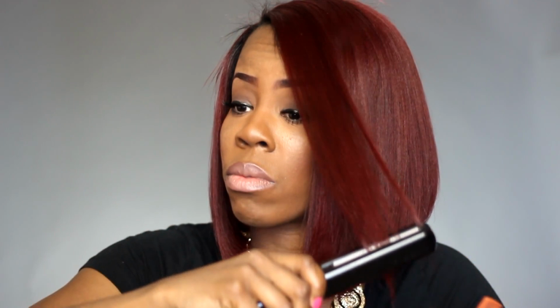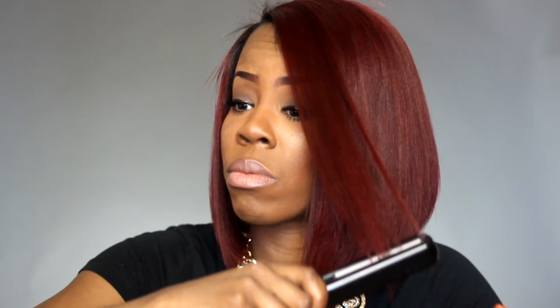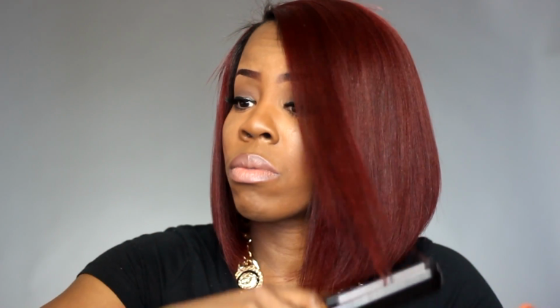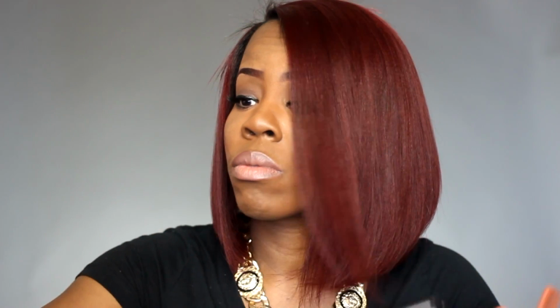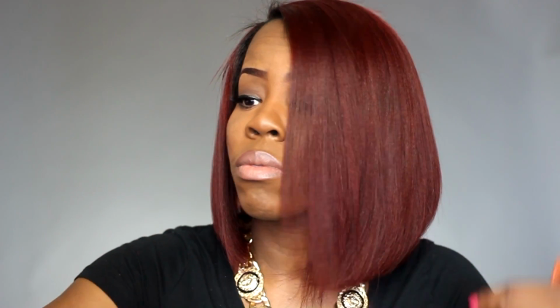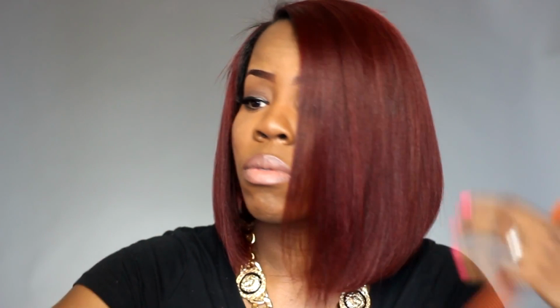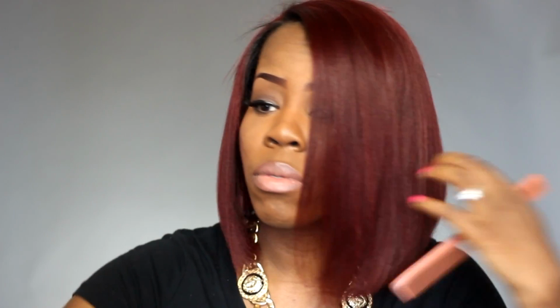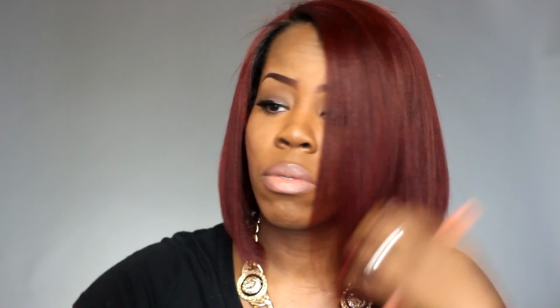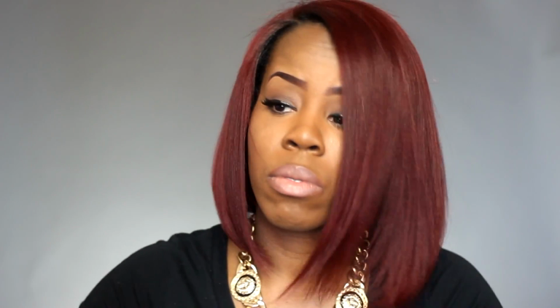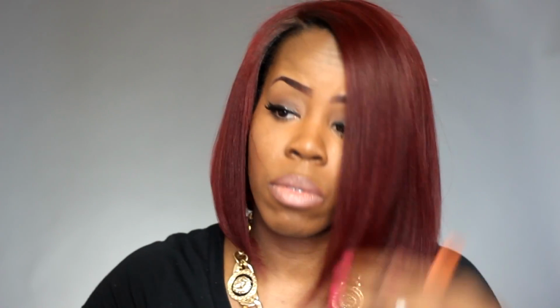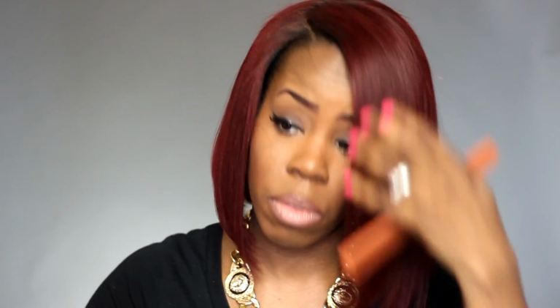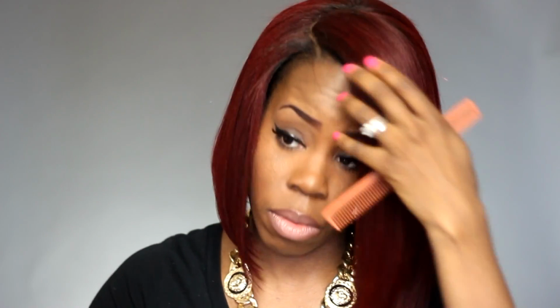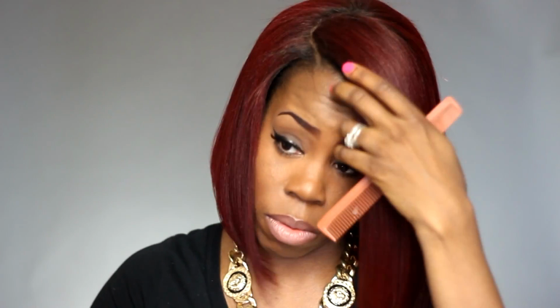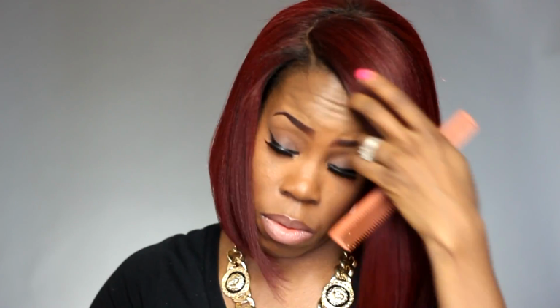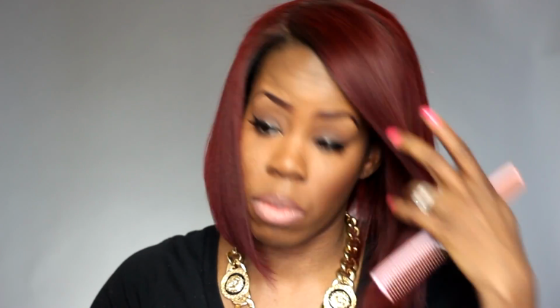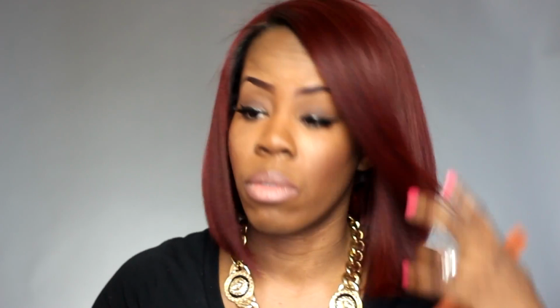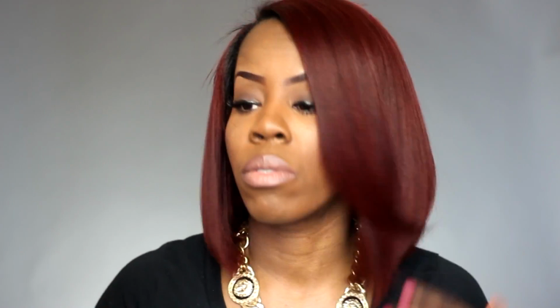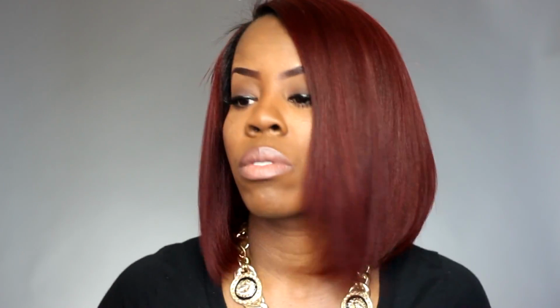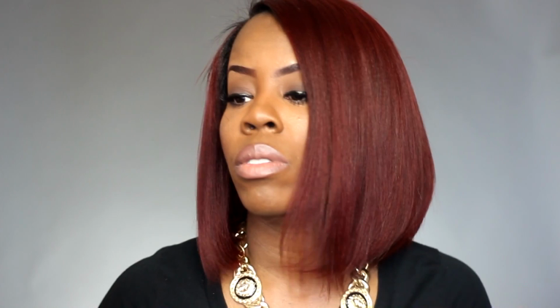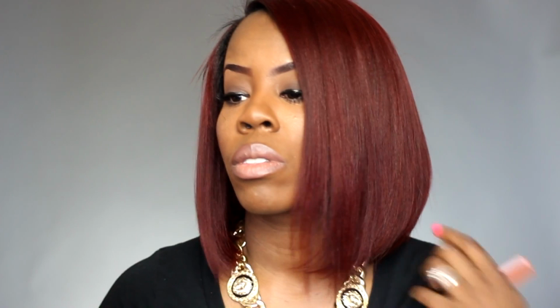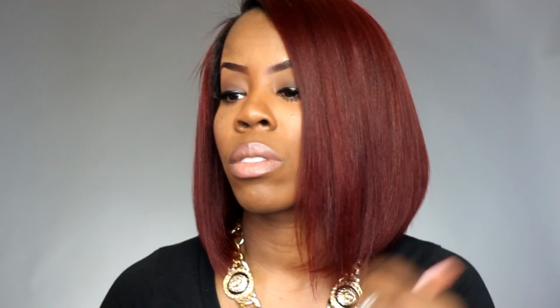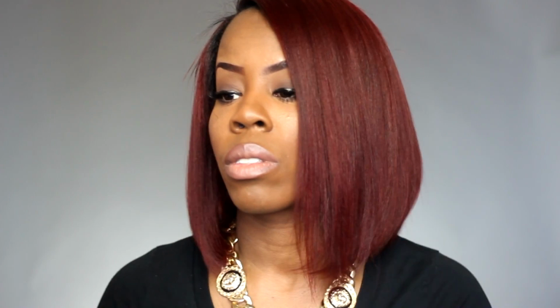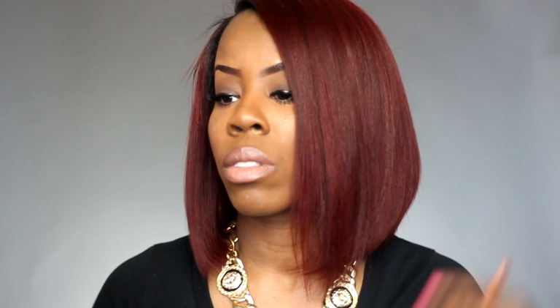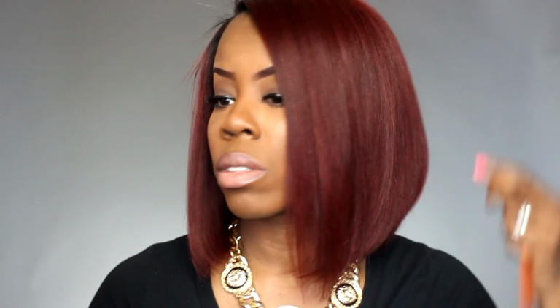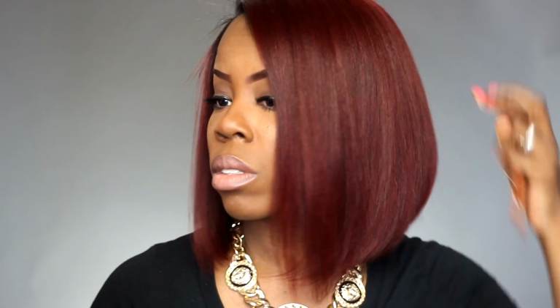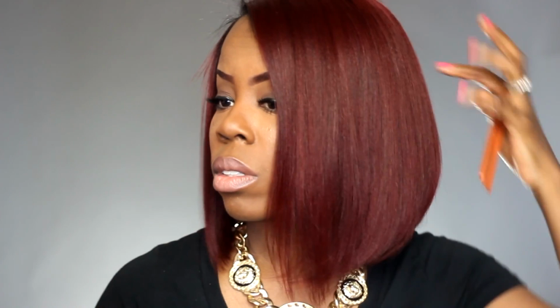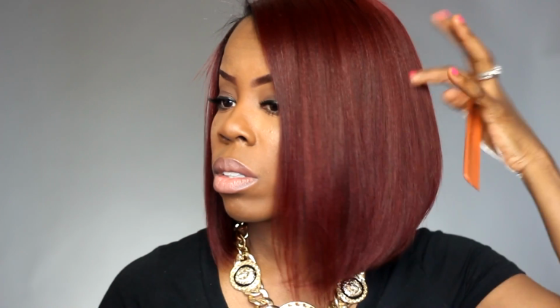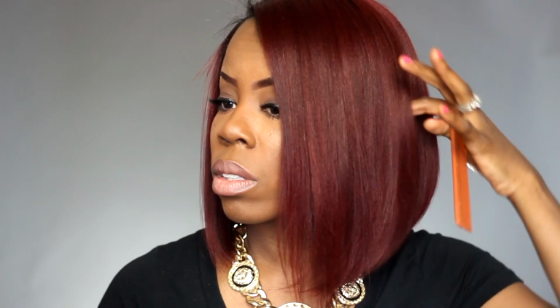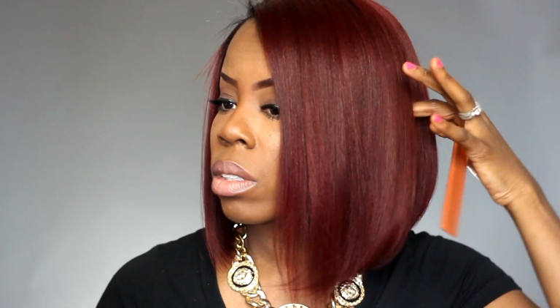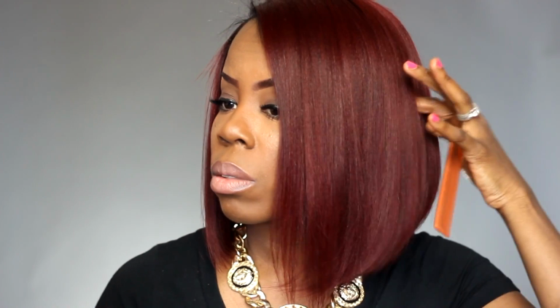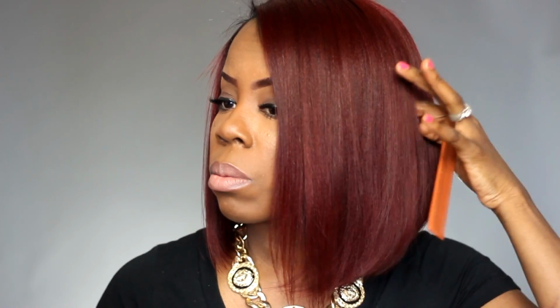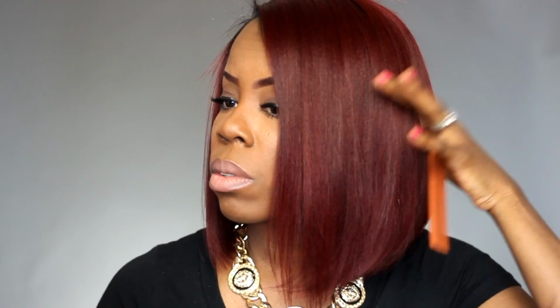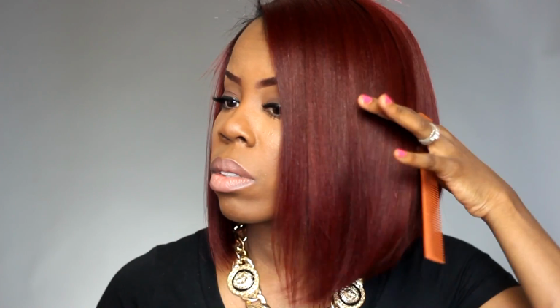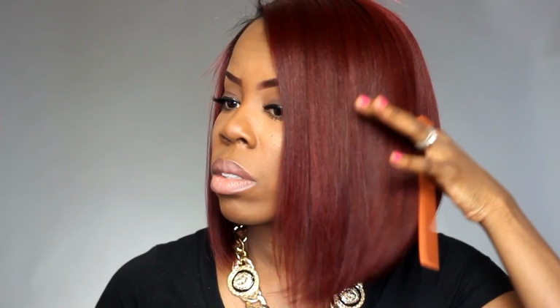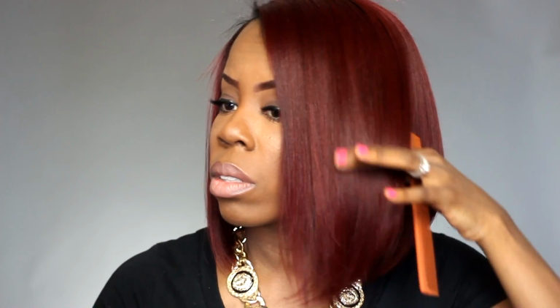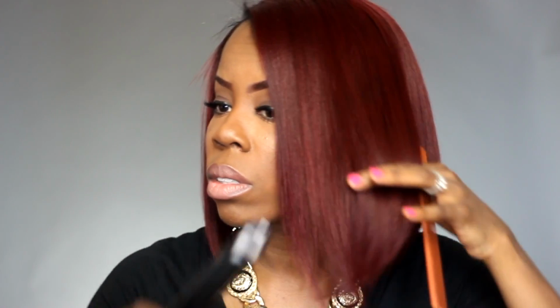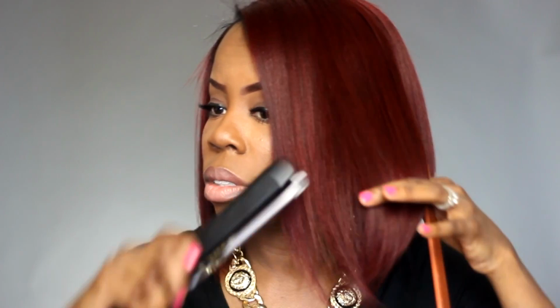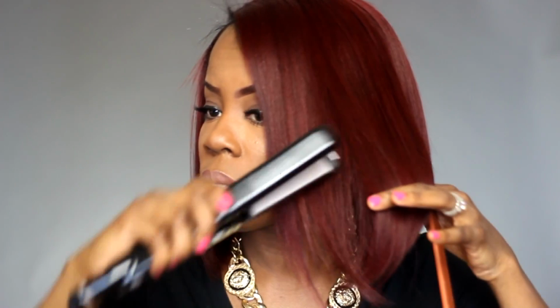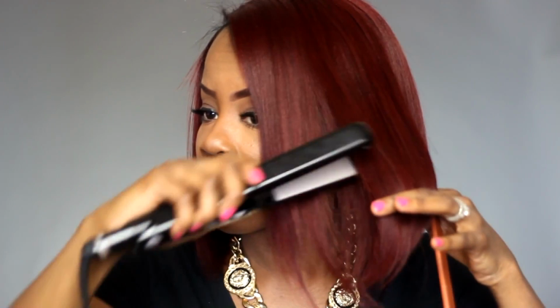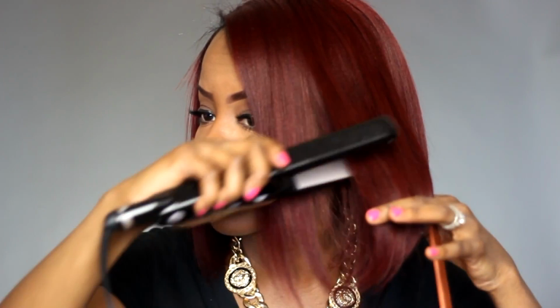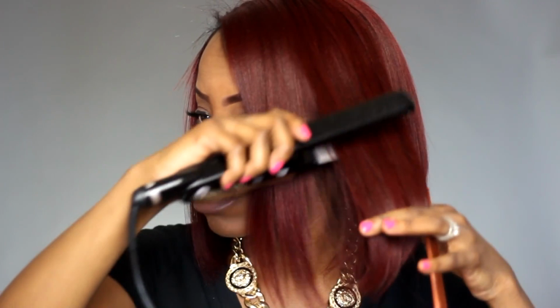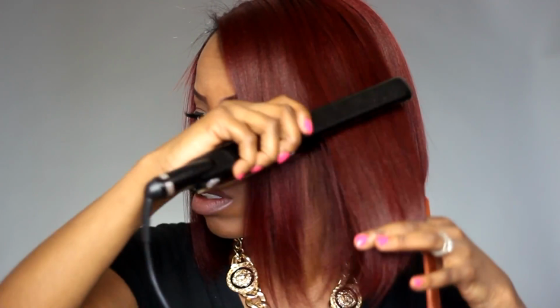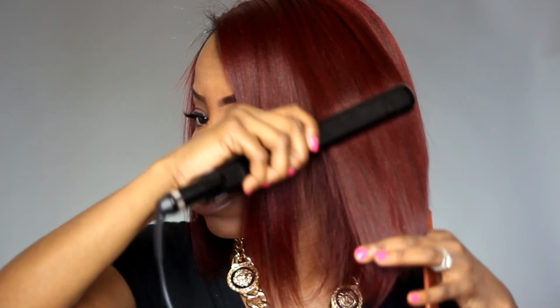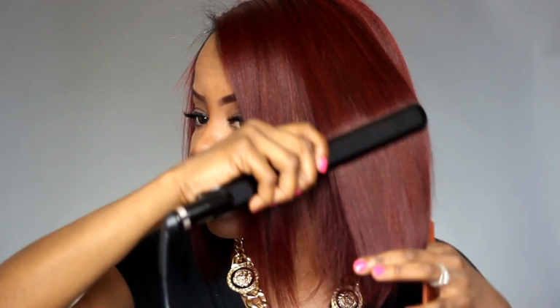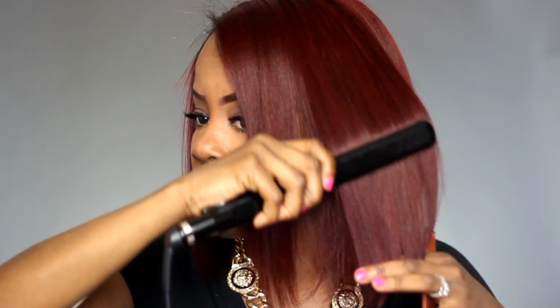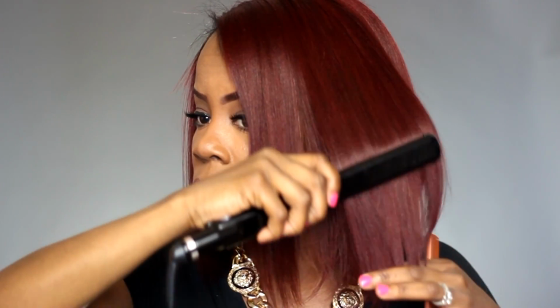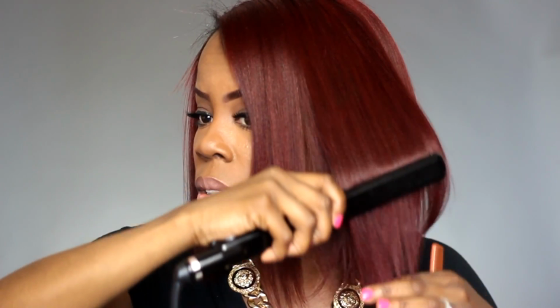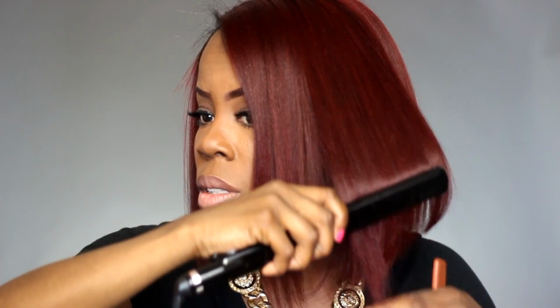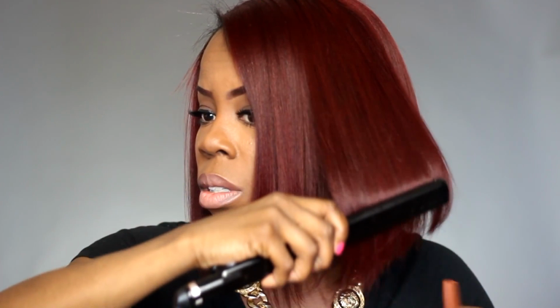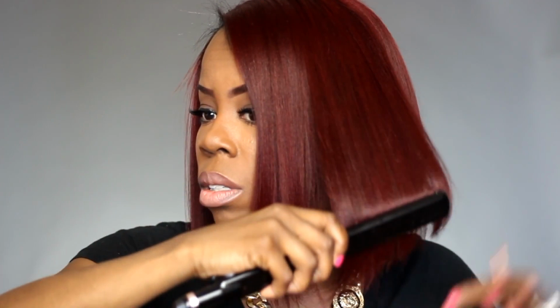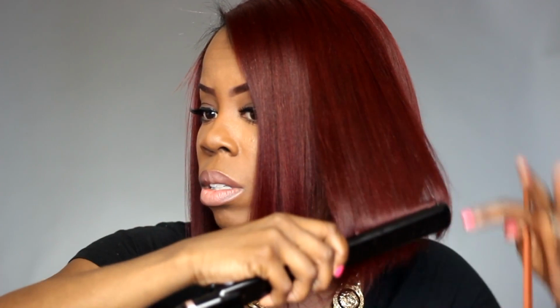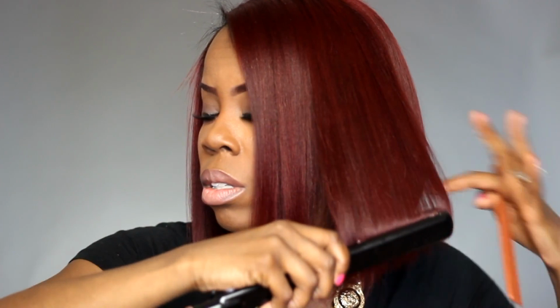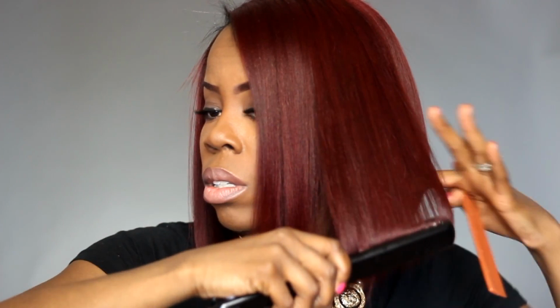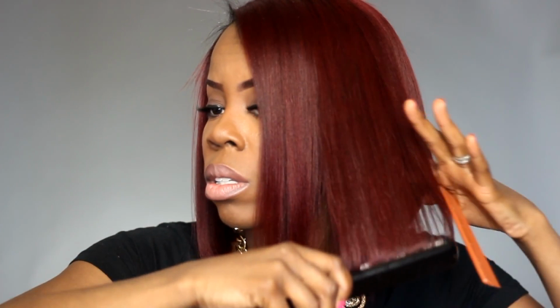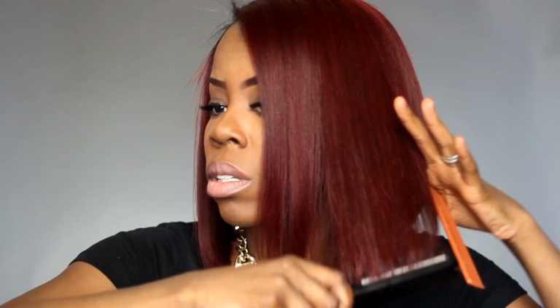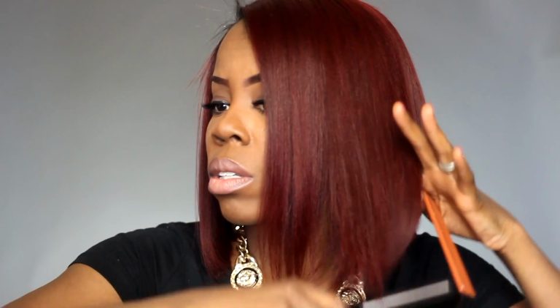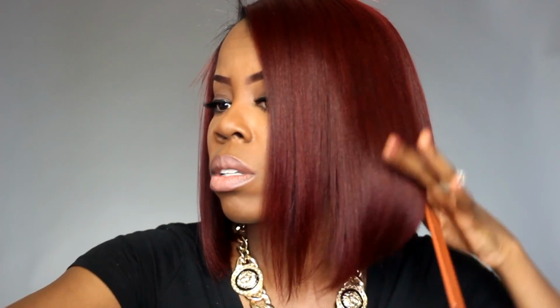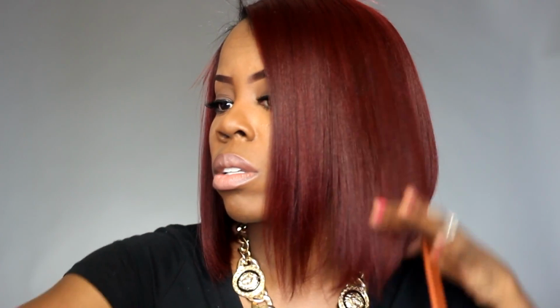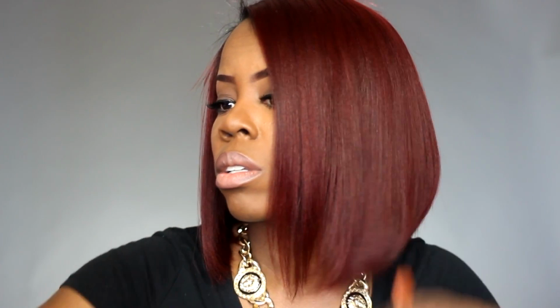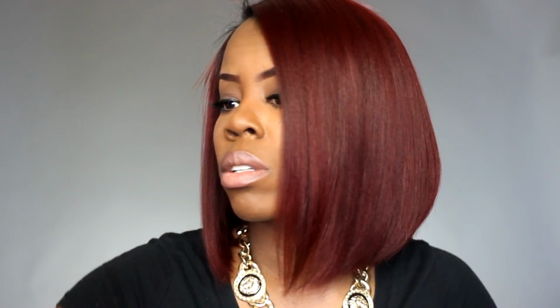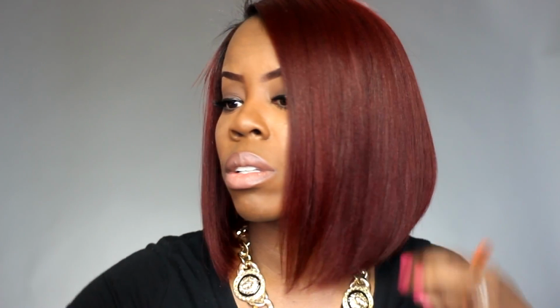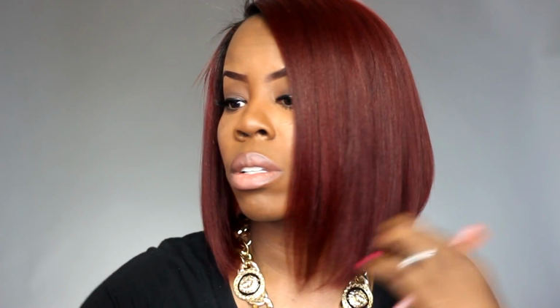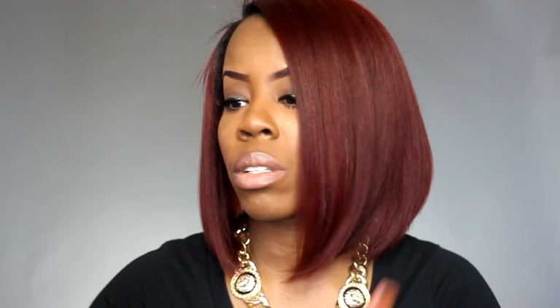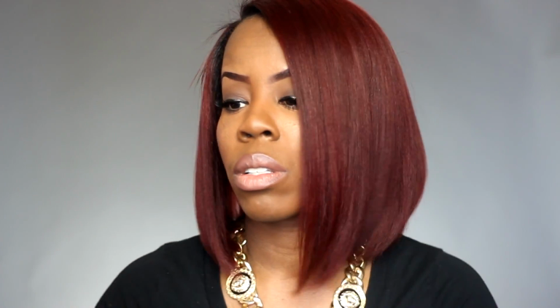And these flat irons — if you guys remember, I fell in love with the first ones that I had. I had those for like five years.